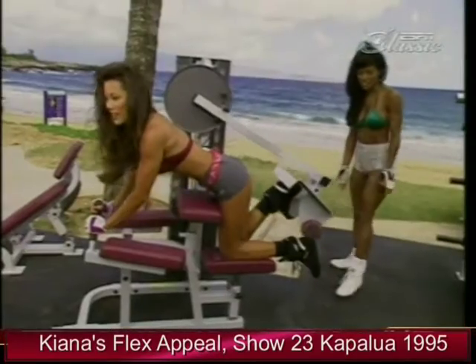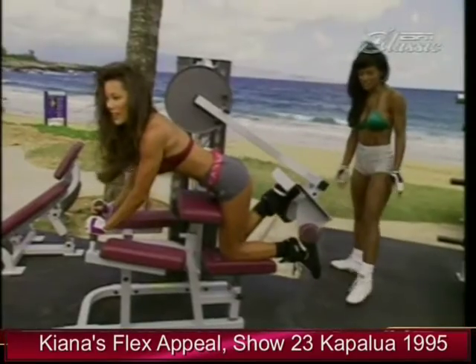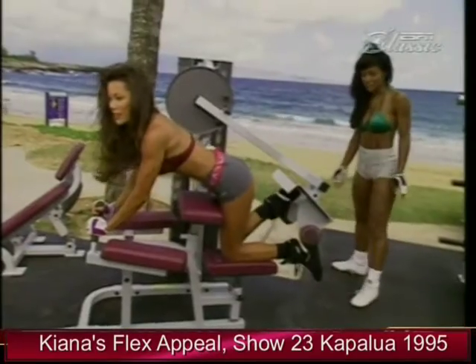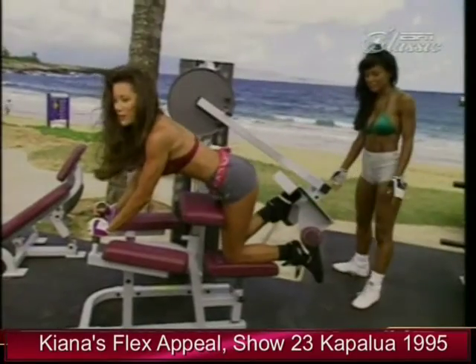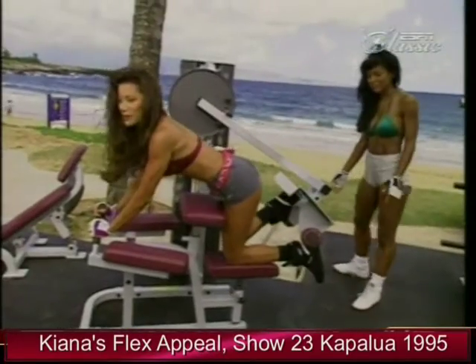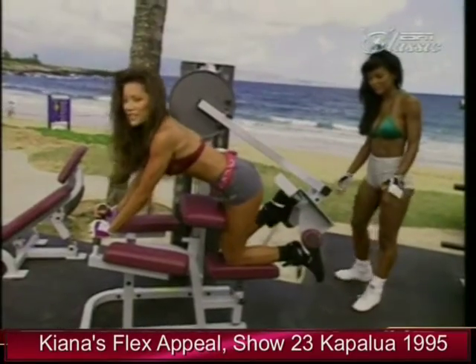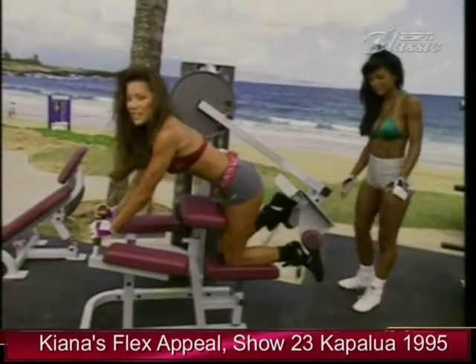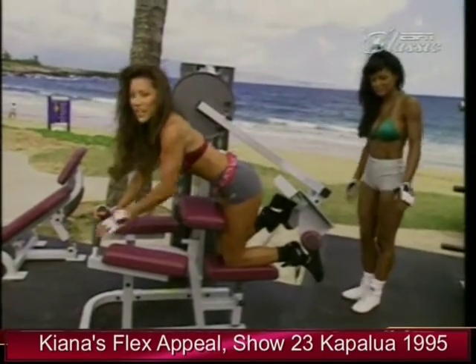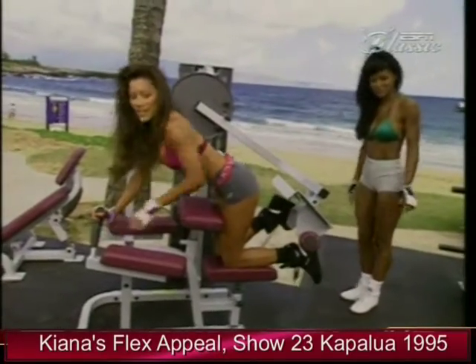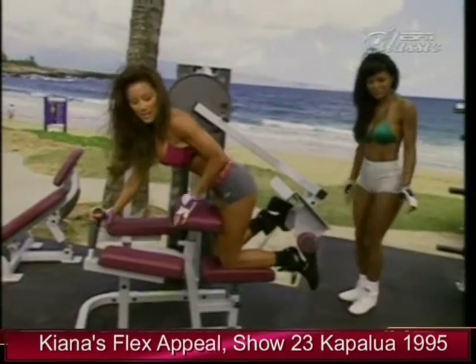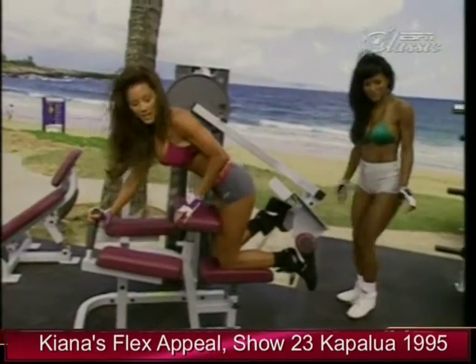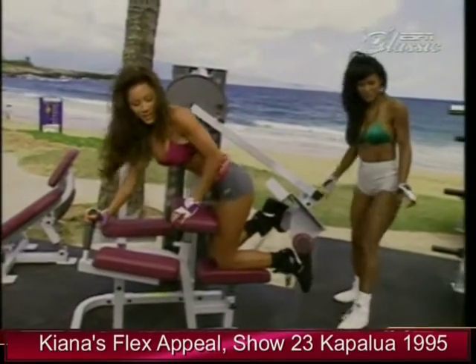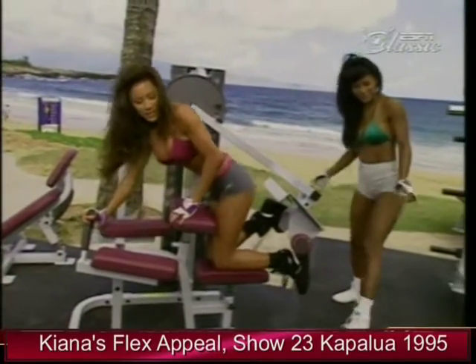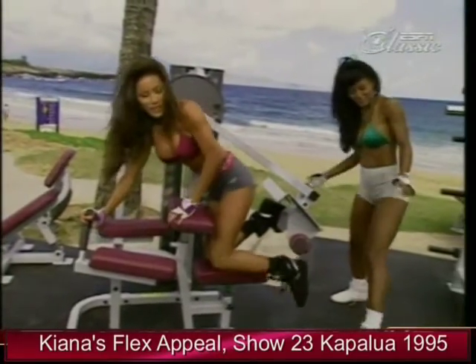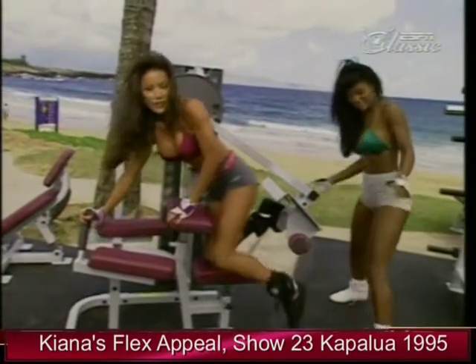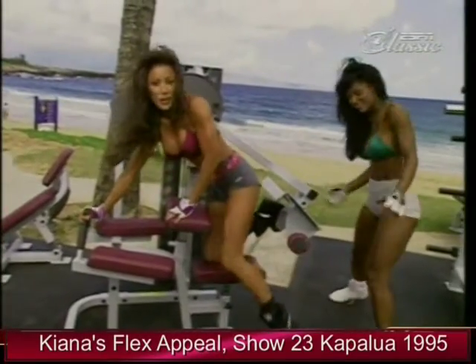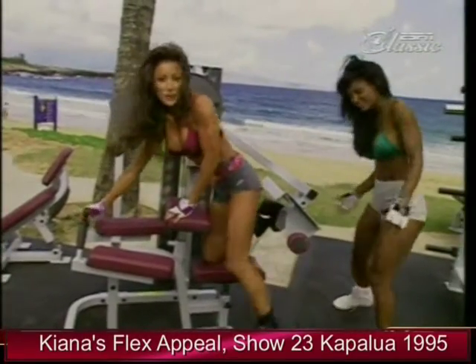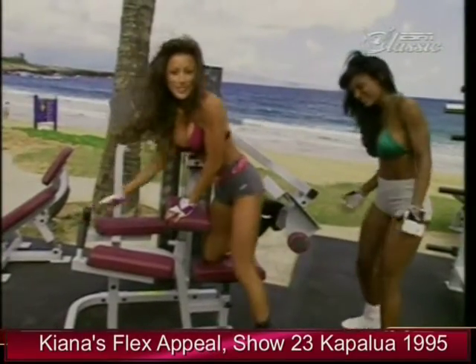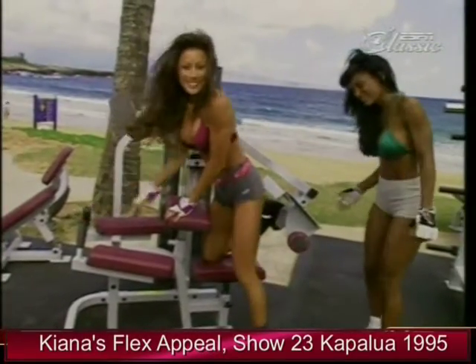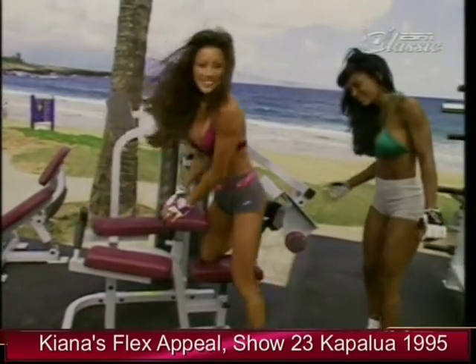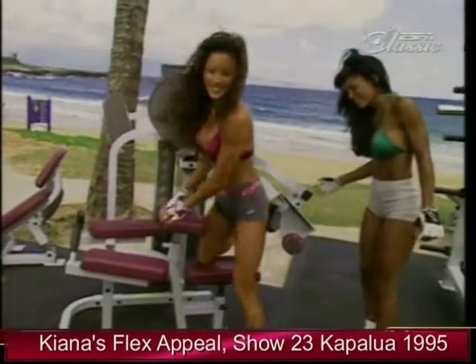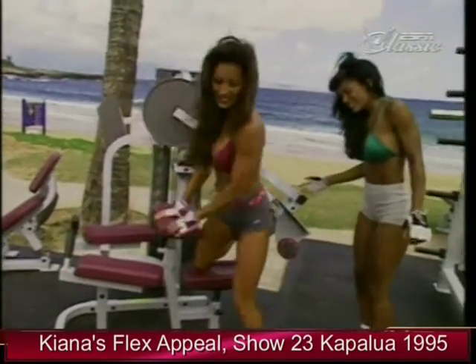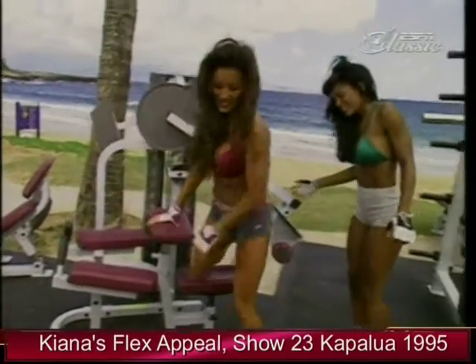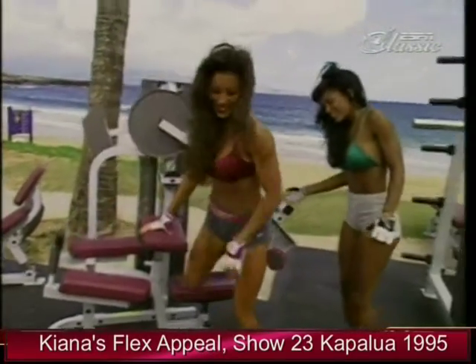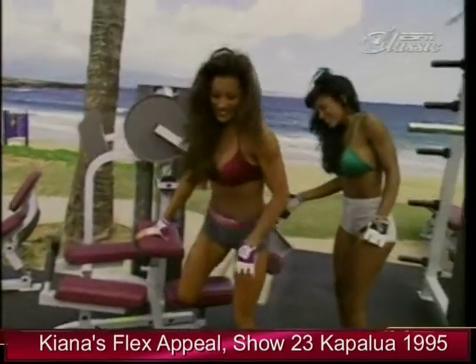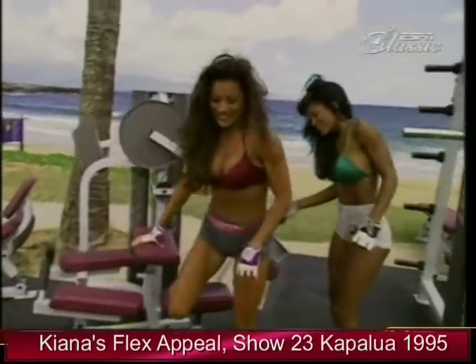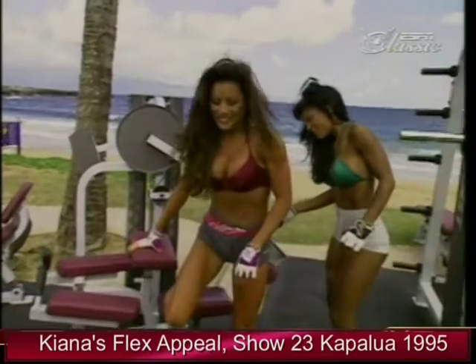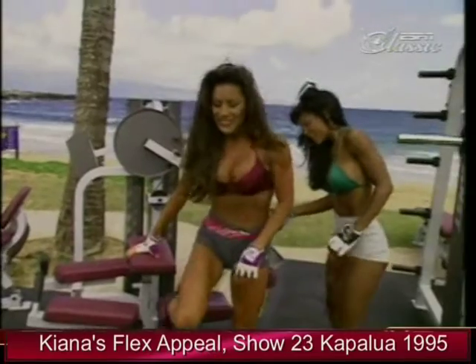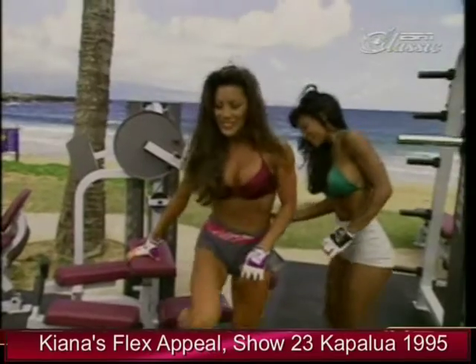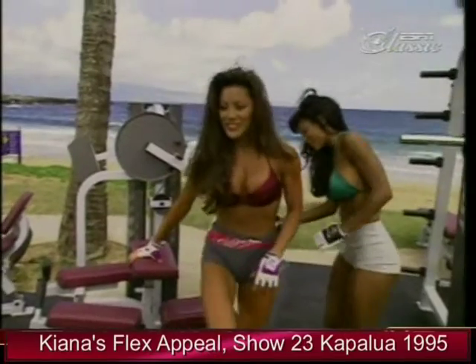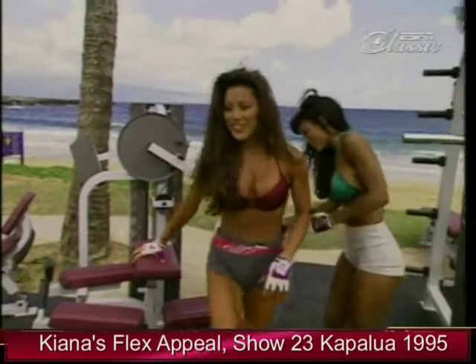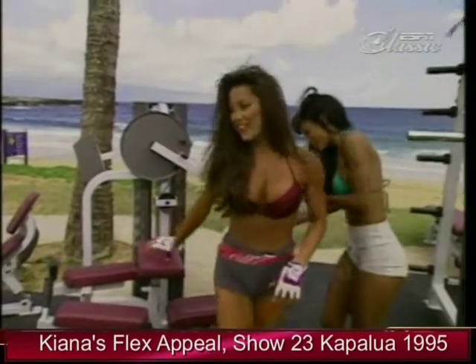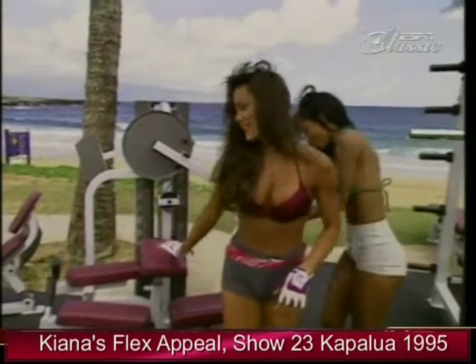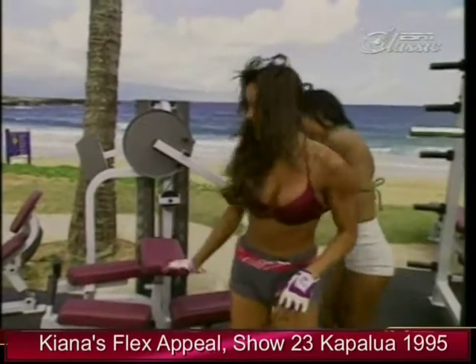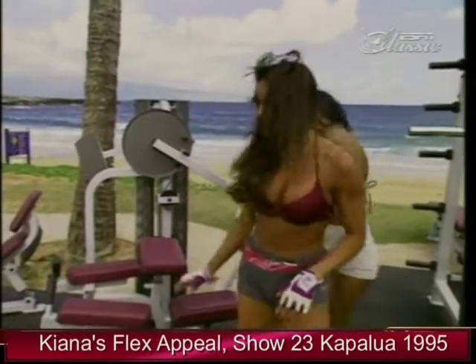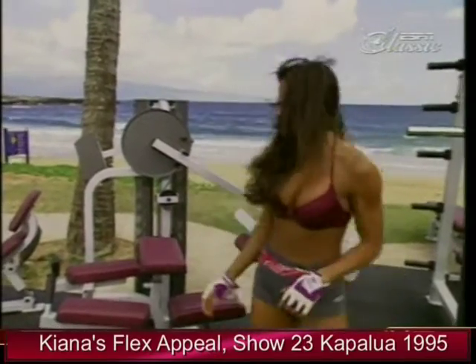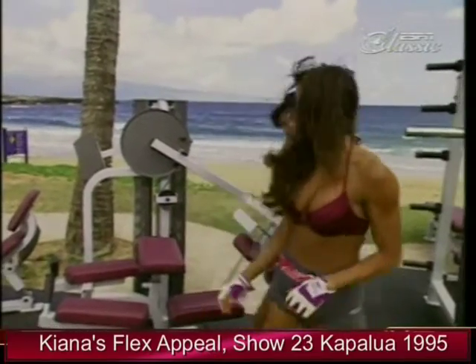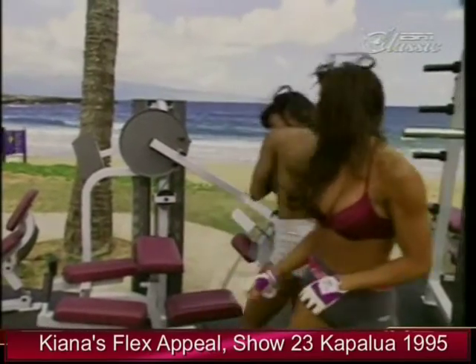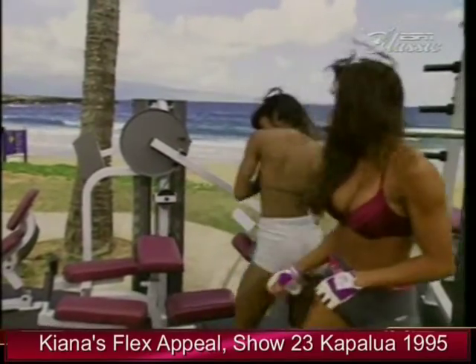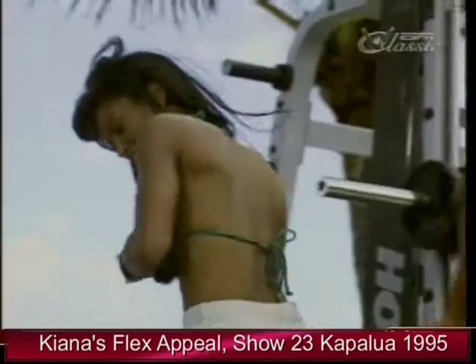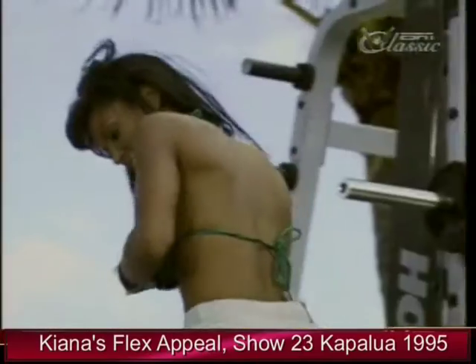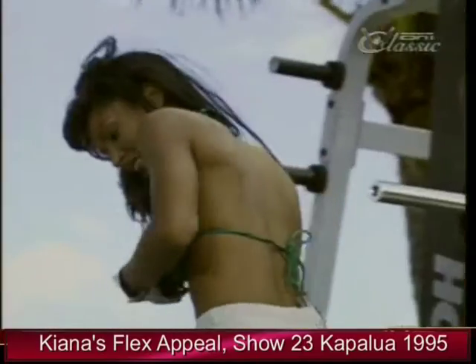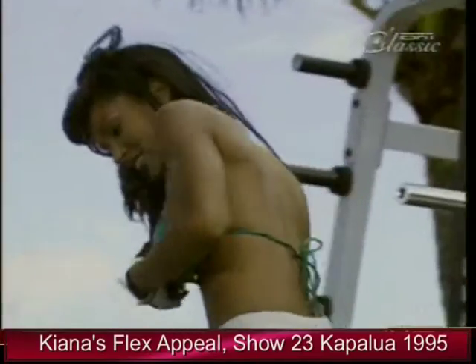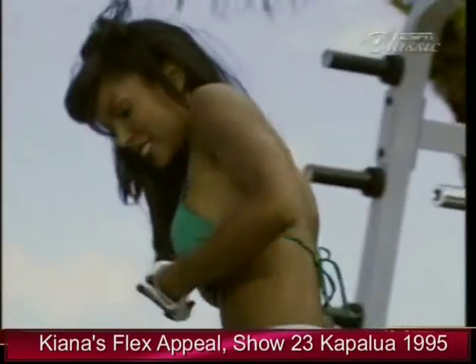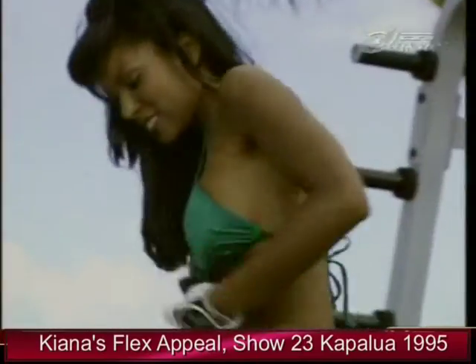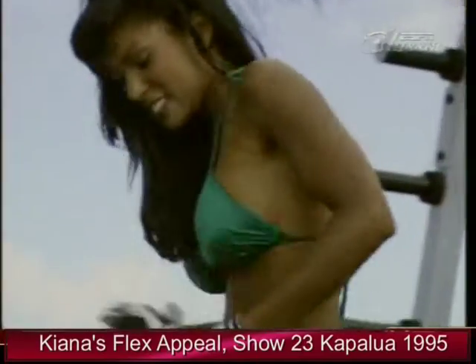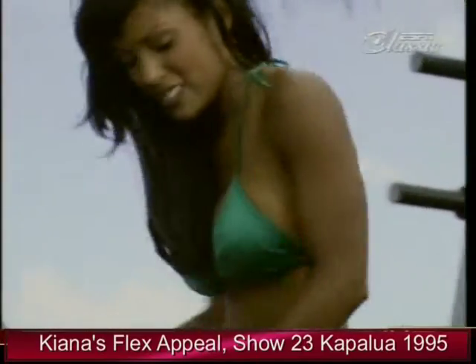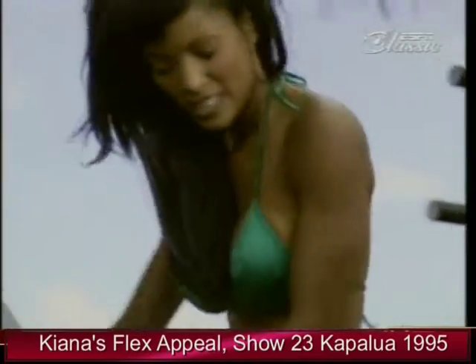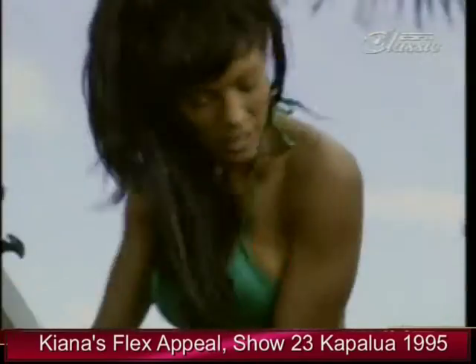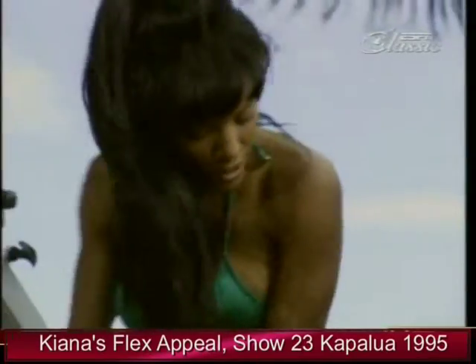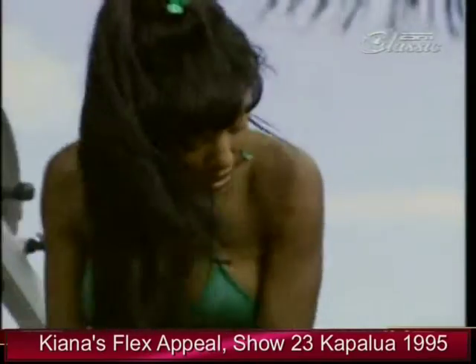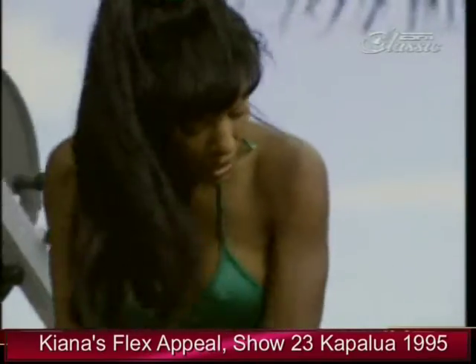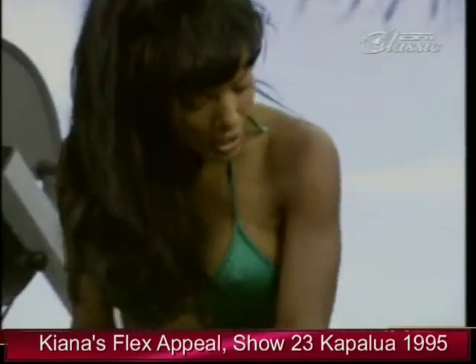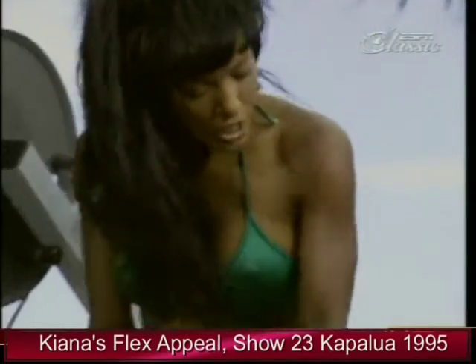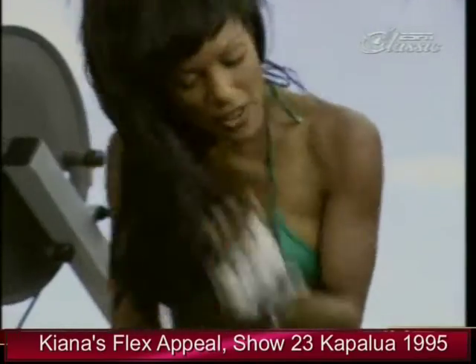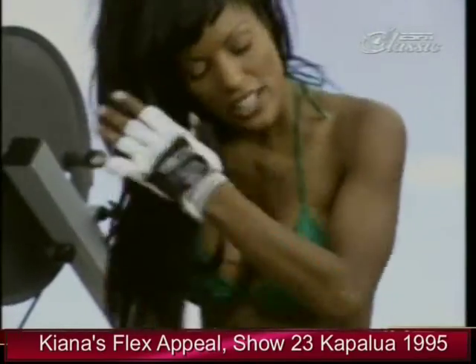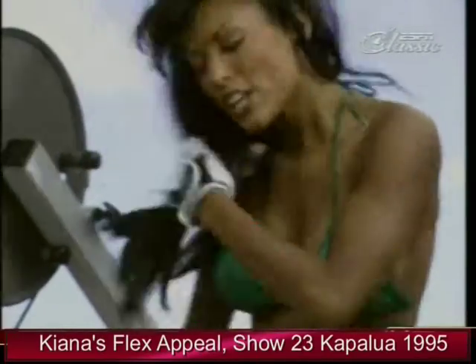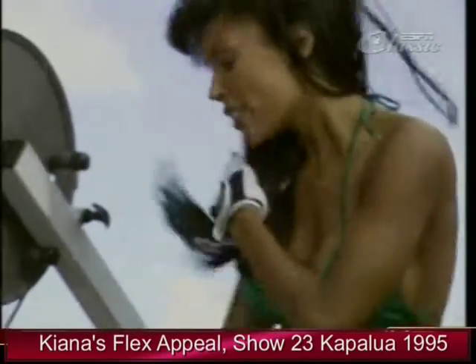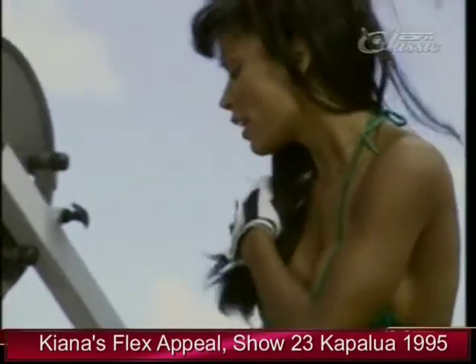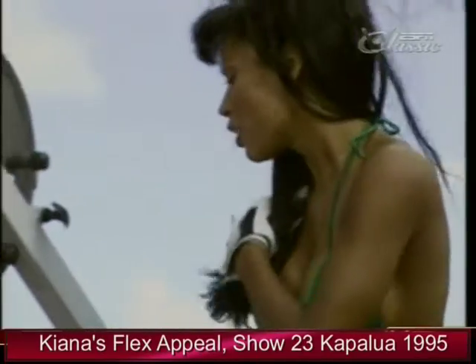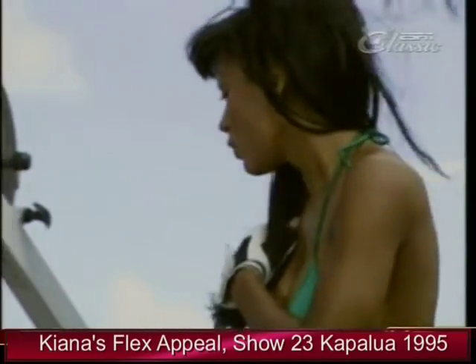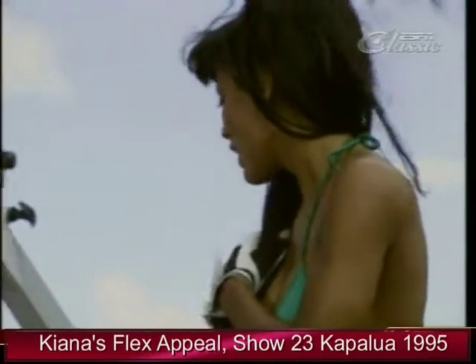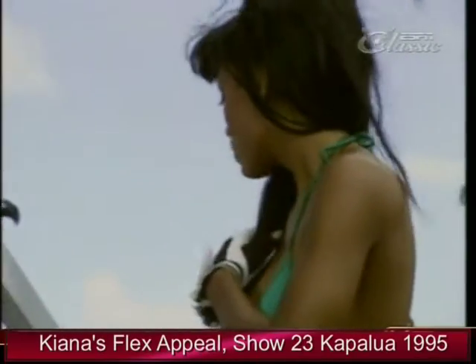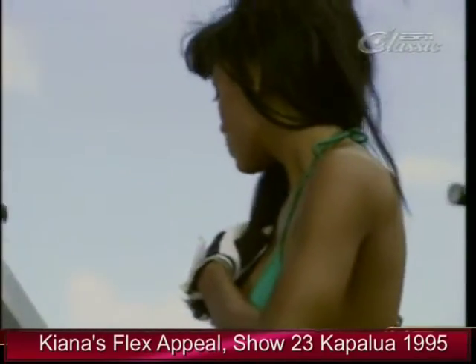Okay, Rosie, you're up. You want more weight or less weight? I think I'll try the same weight.